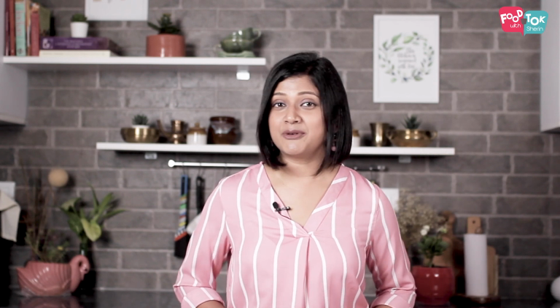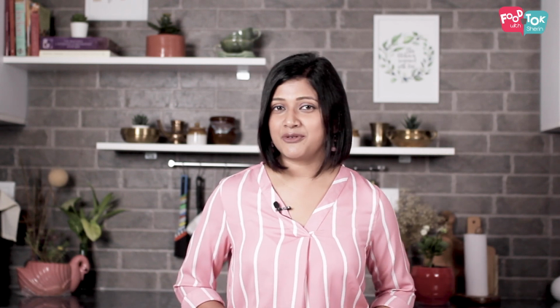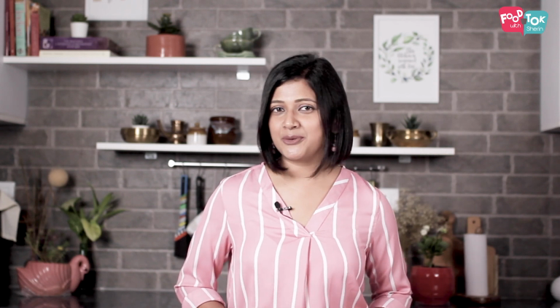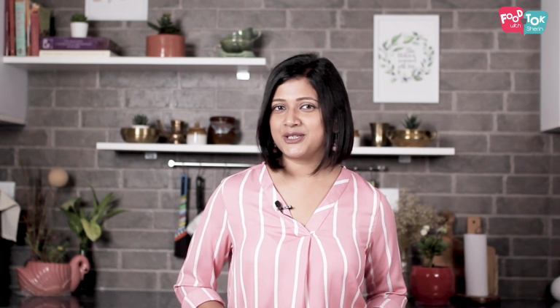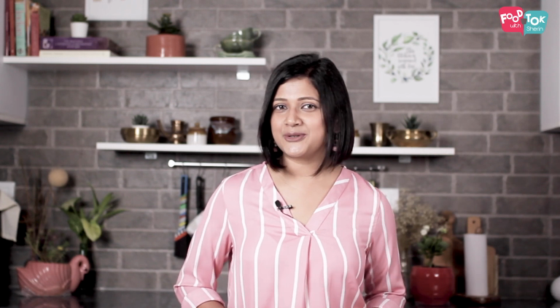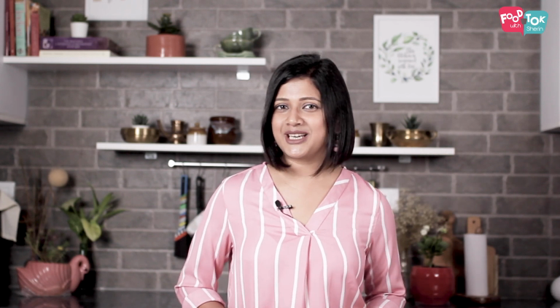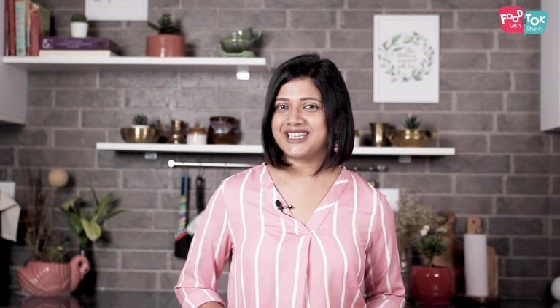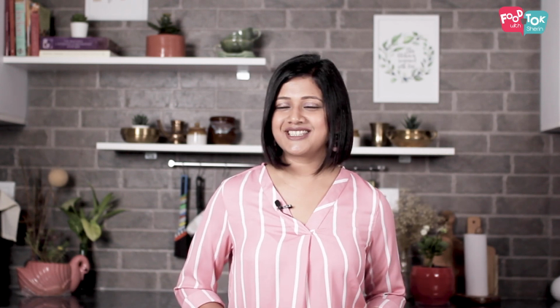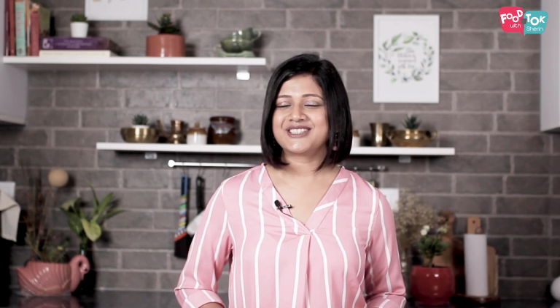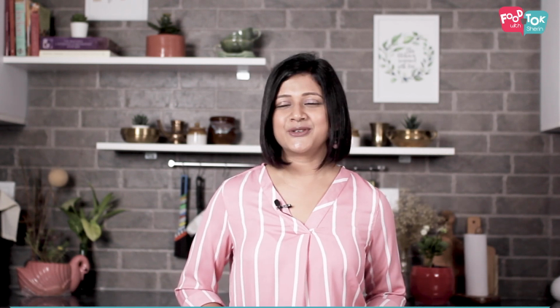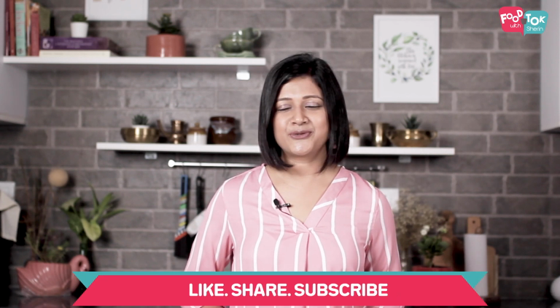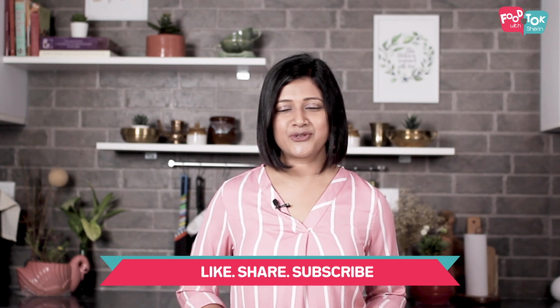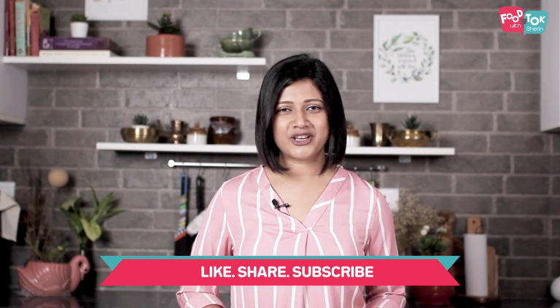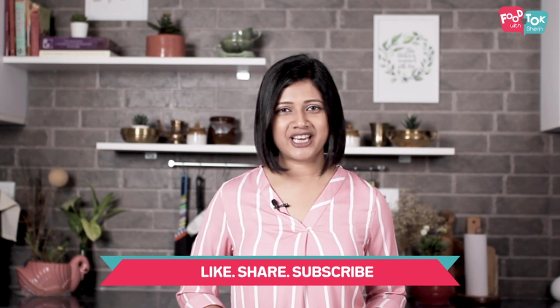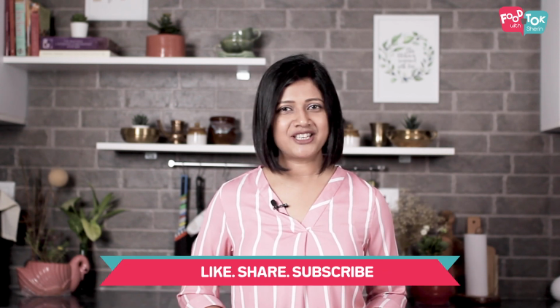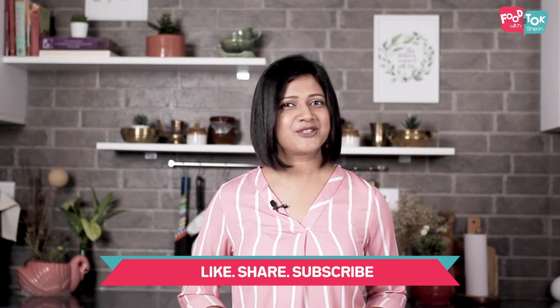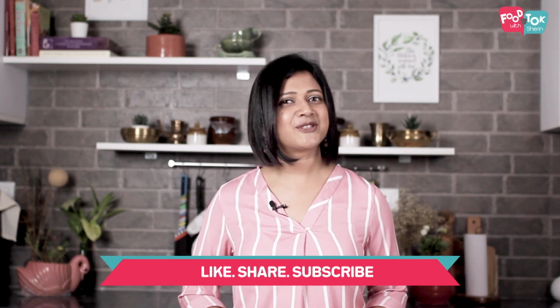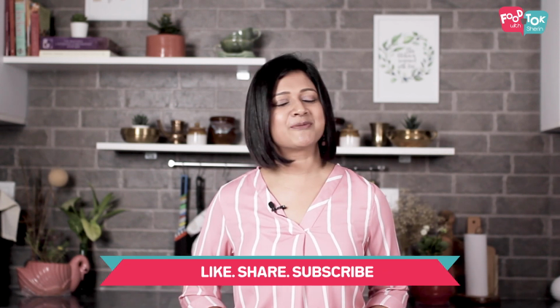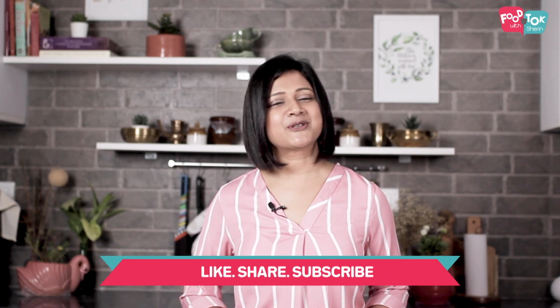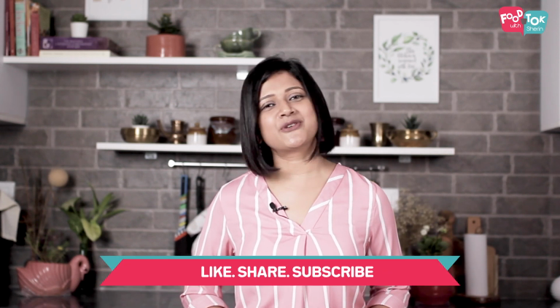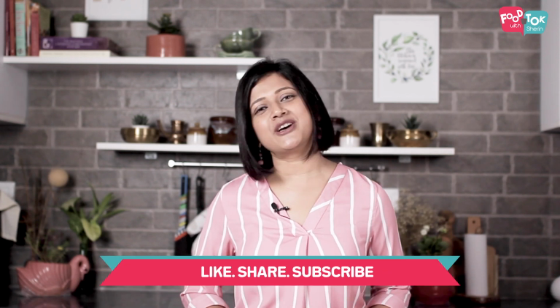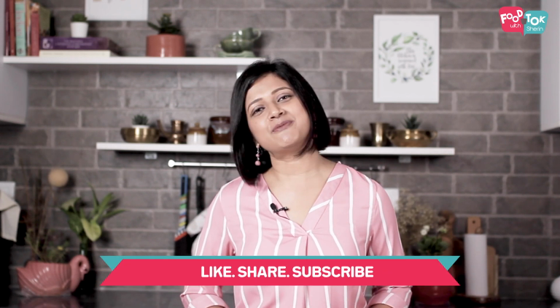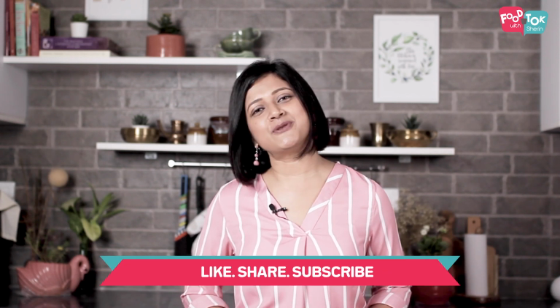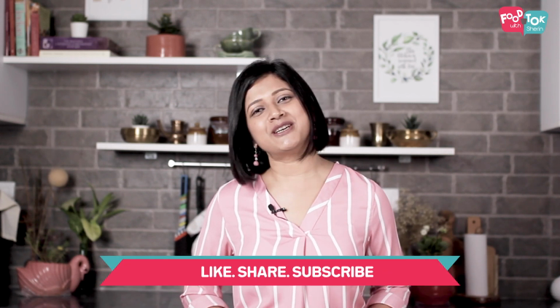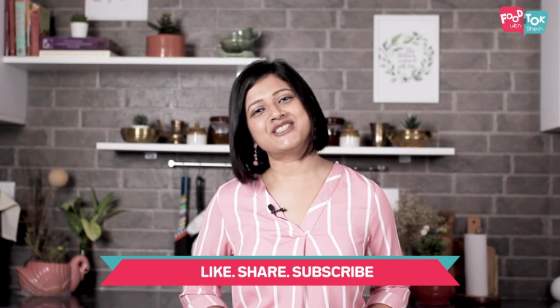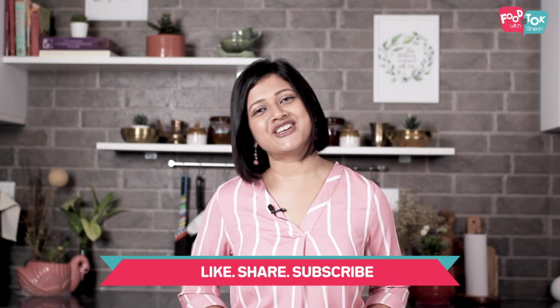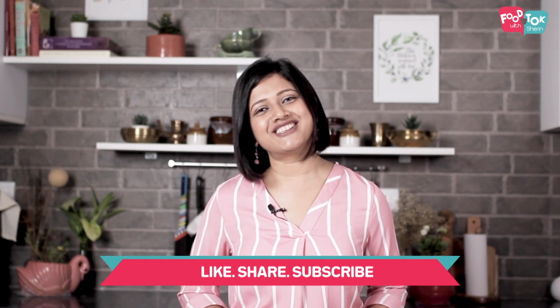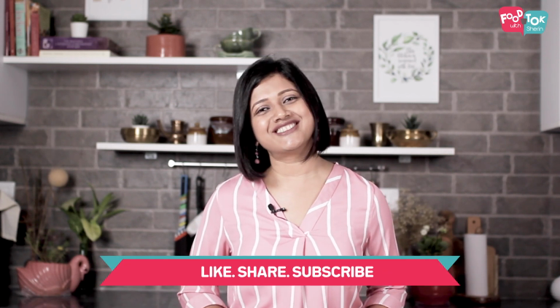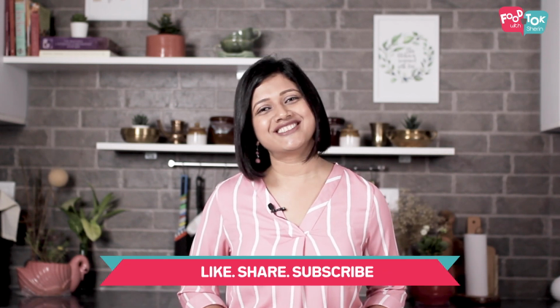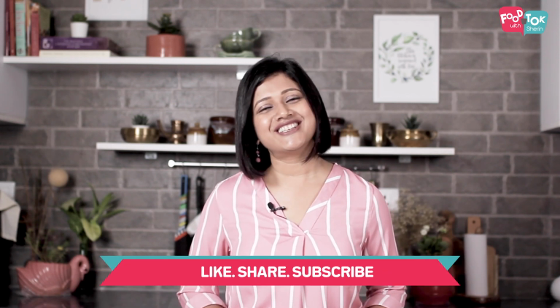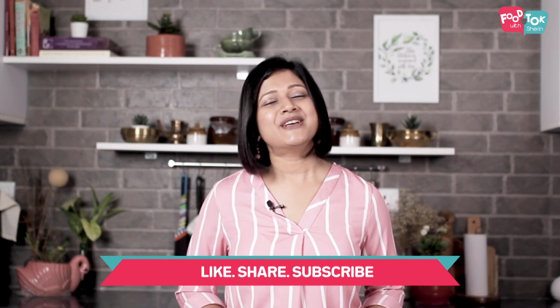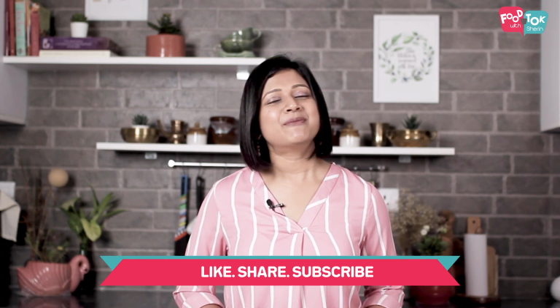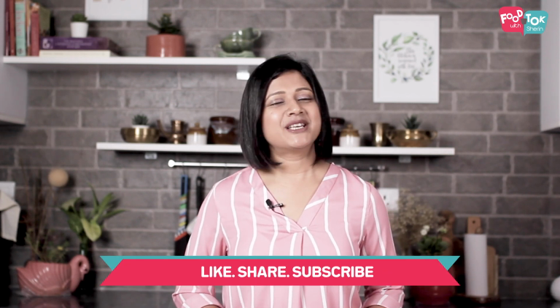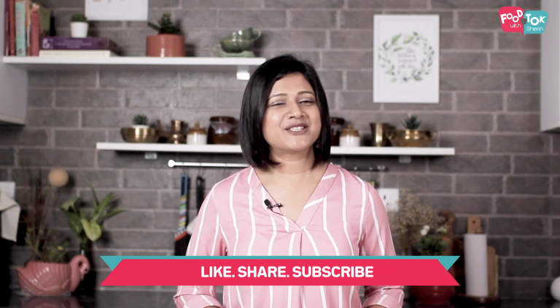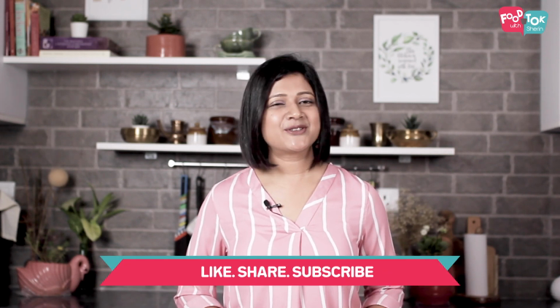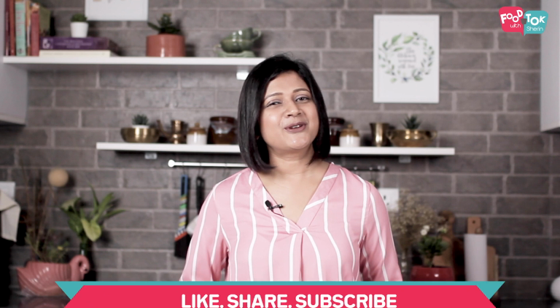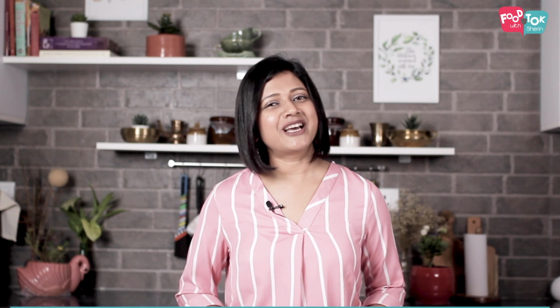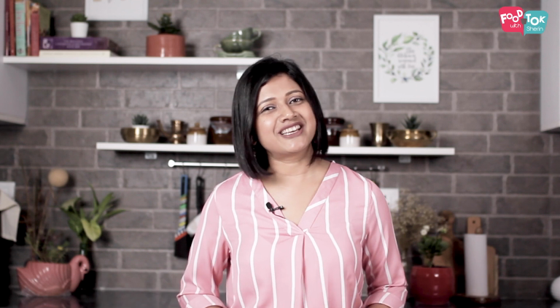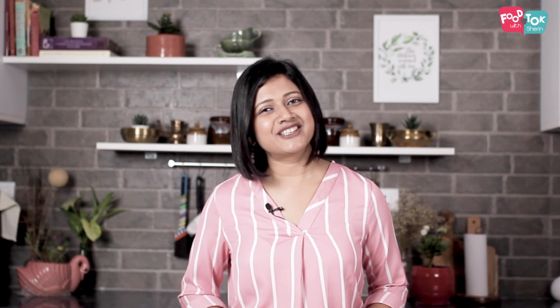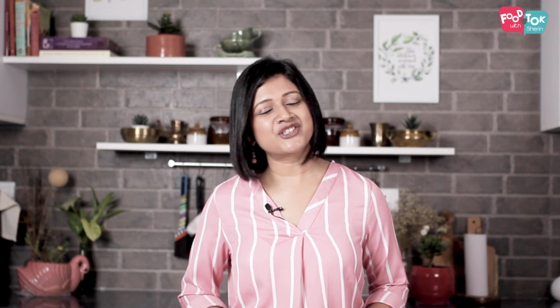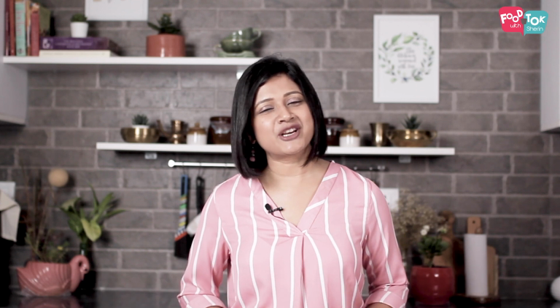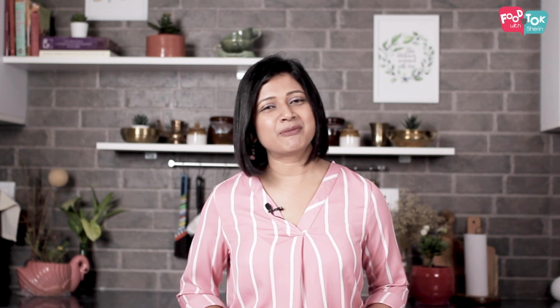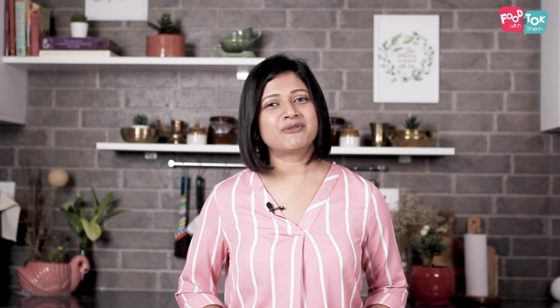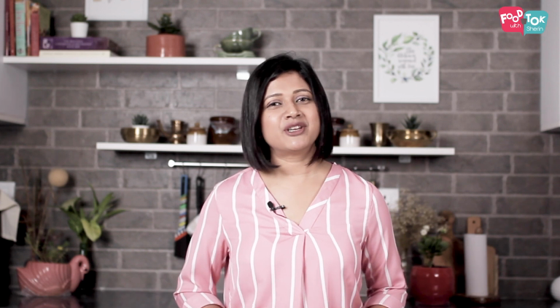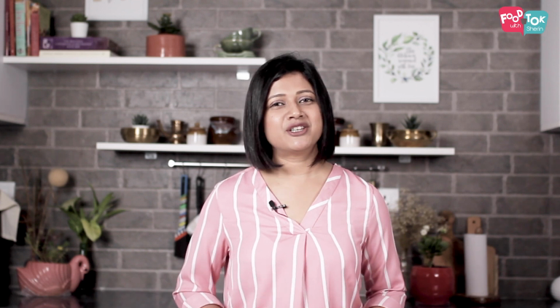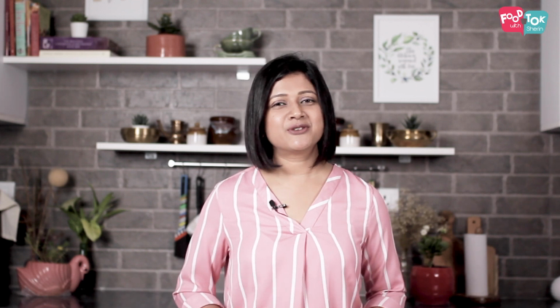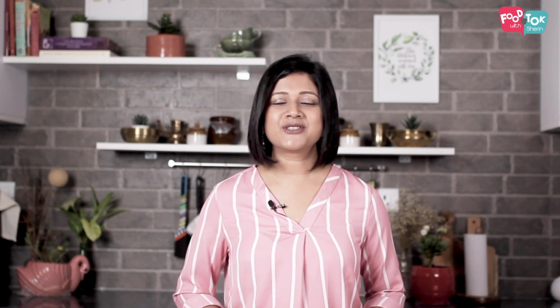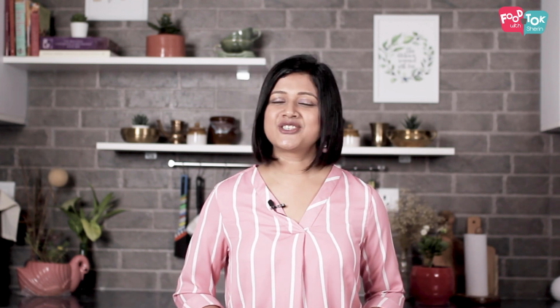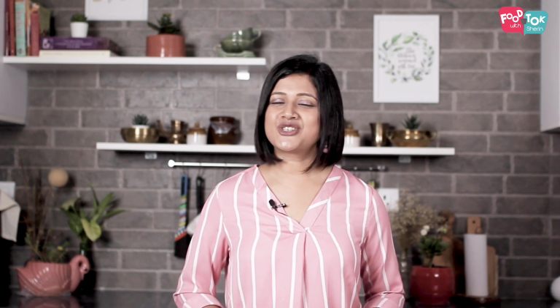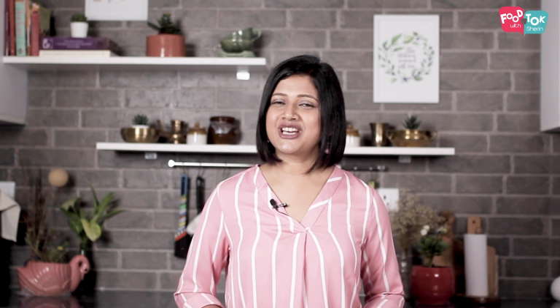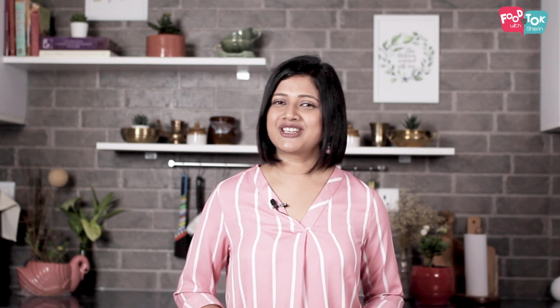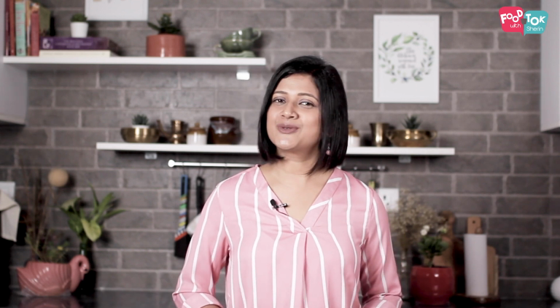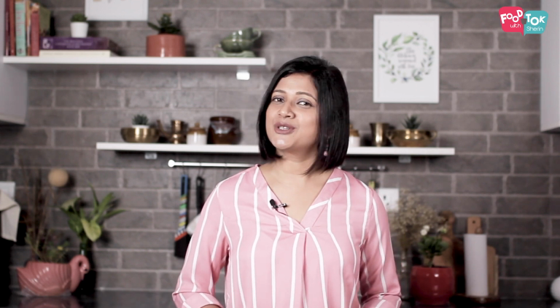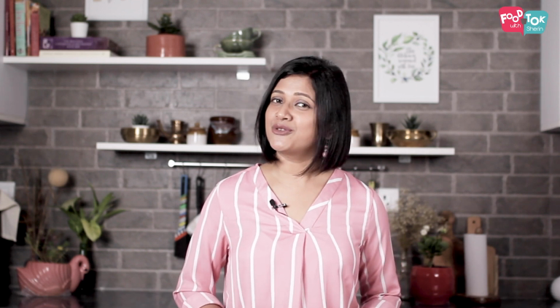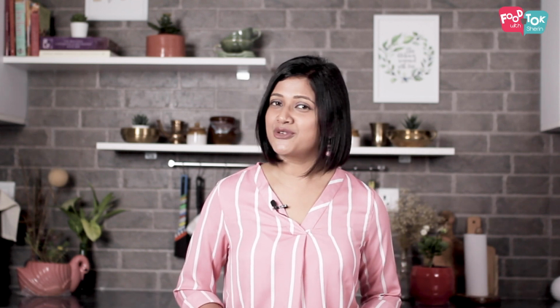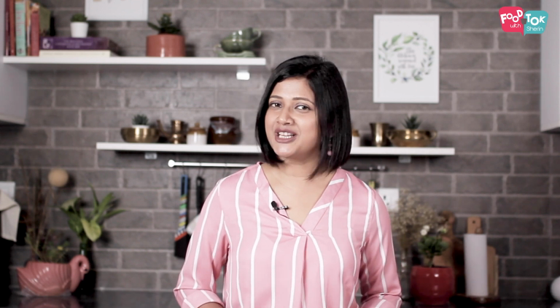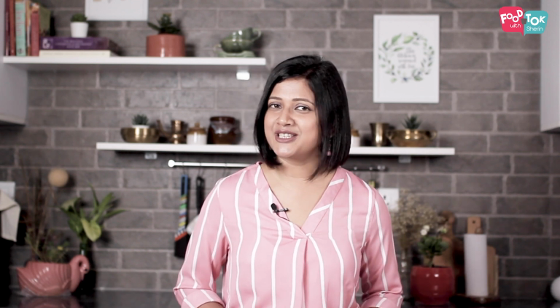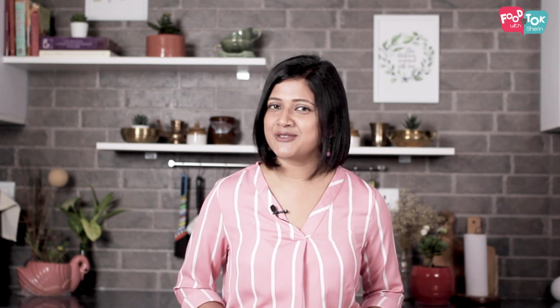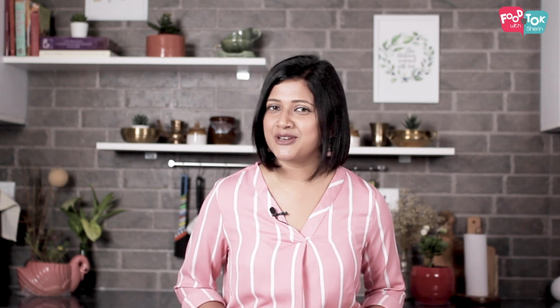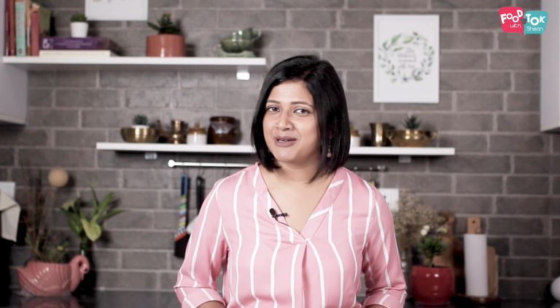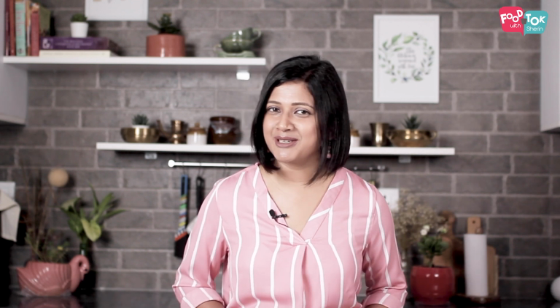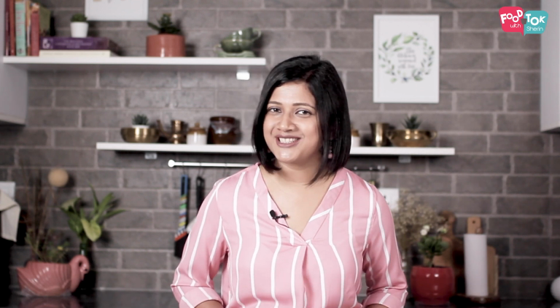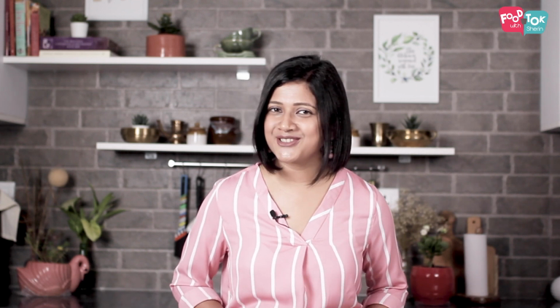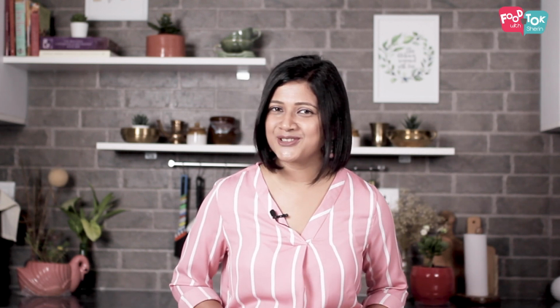But before we do that, don't forget to subscribe to my channel. Please do like and share my videos with your friends and family too.